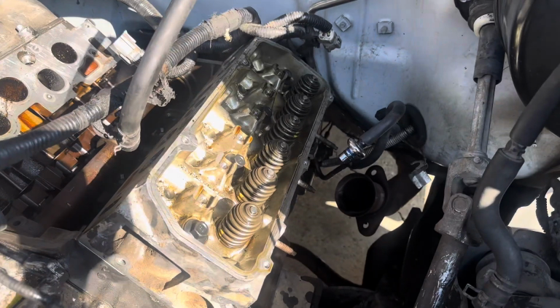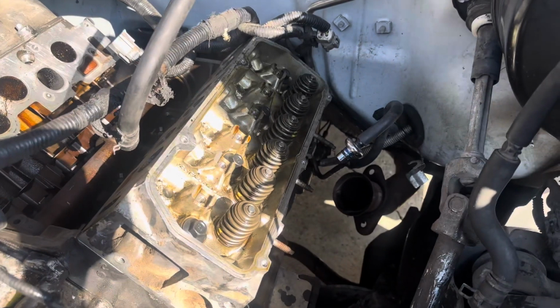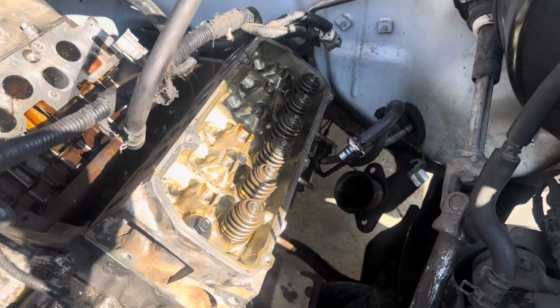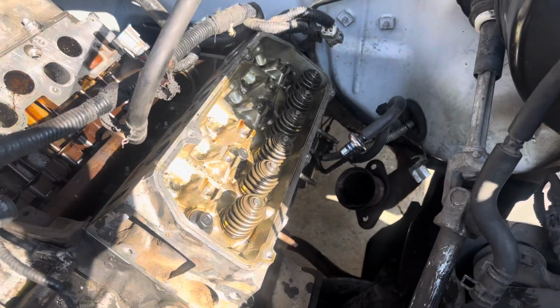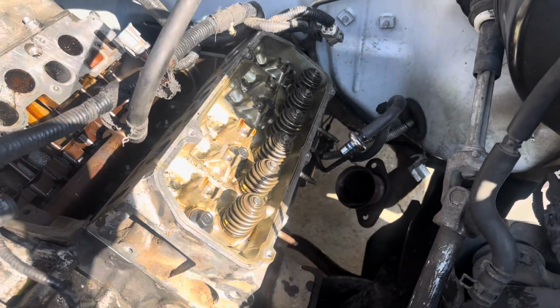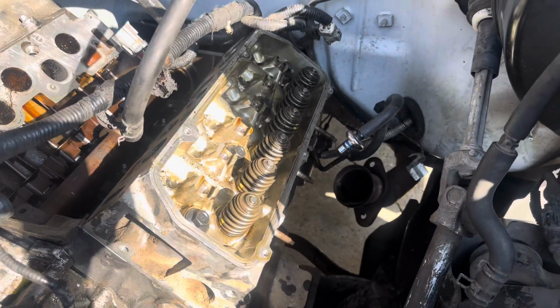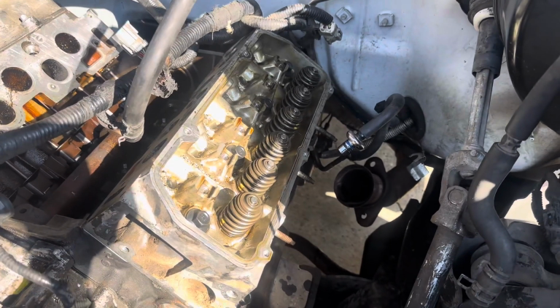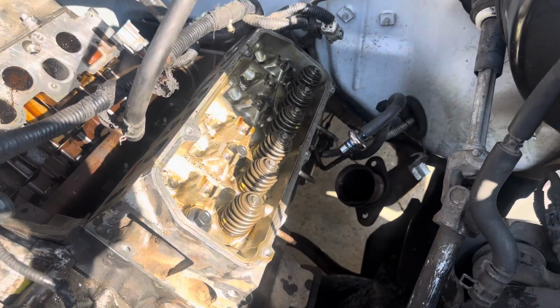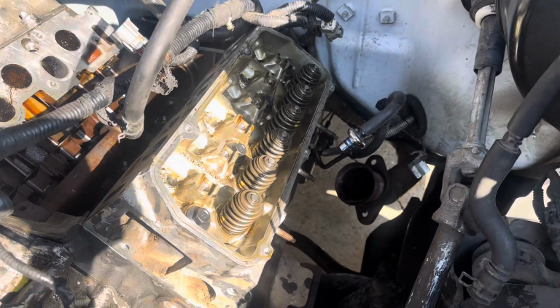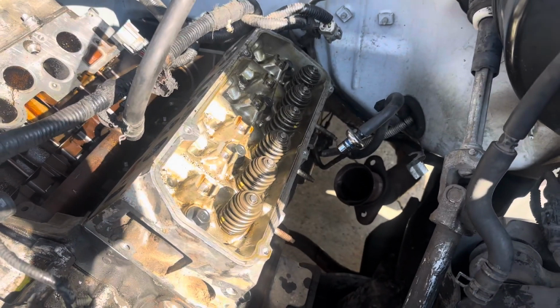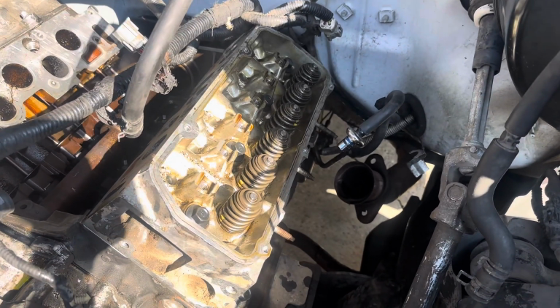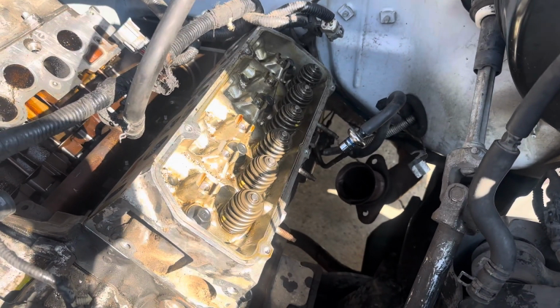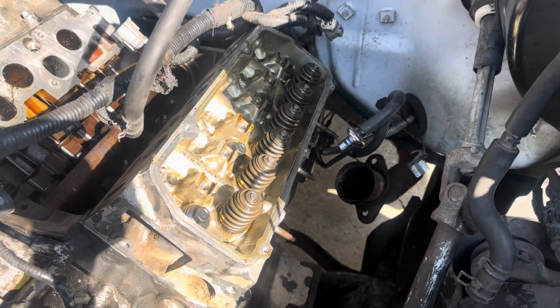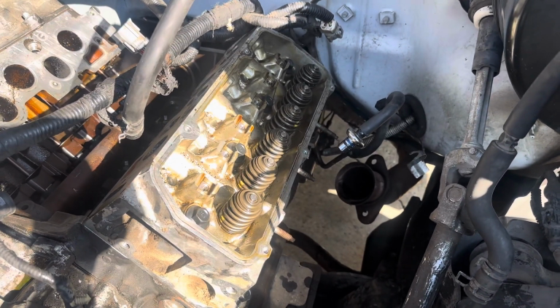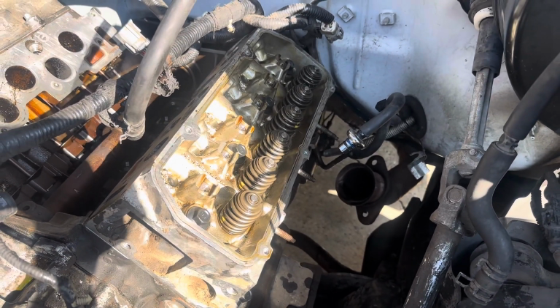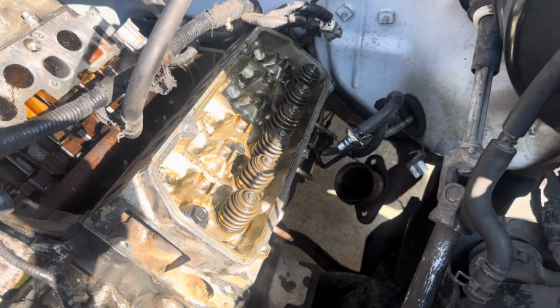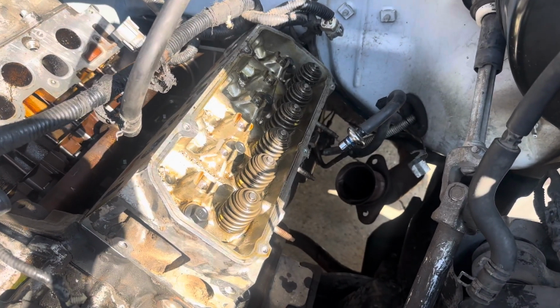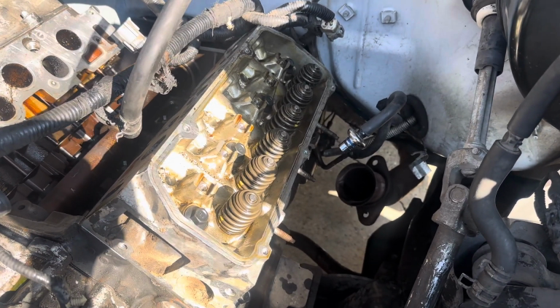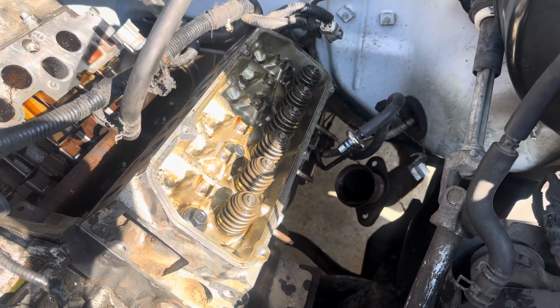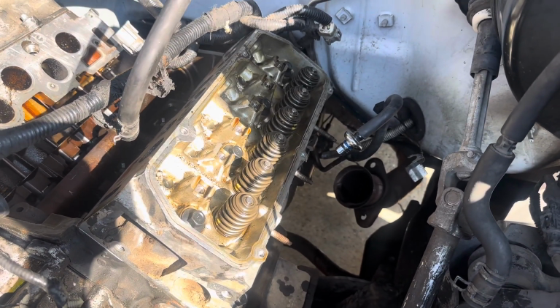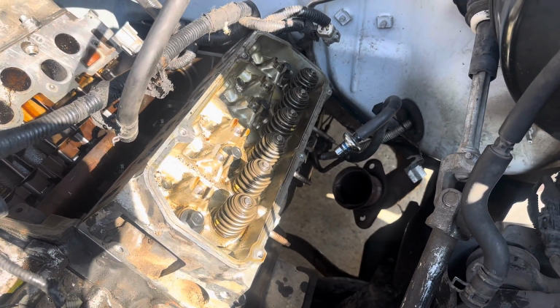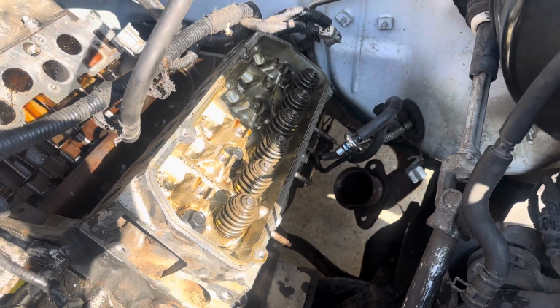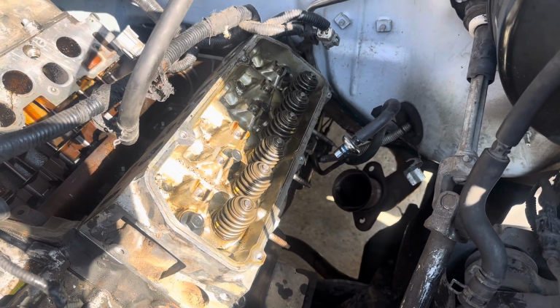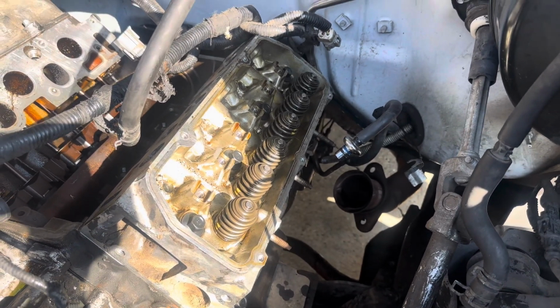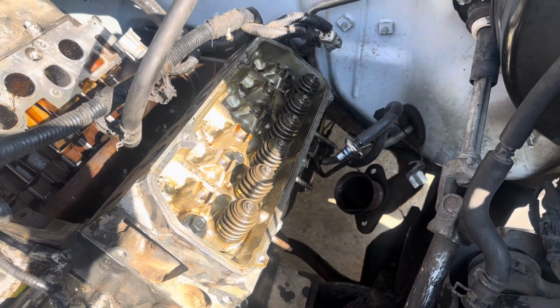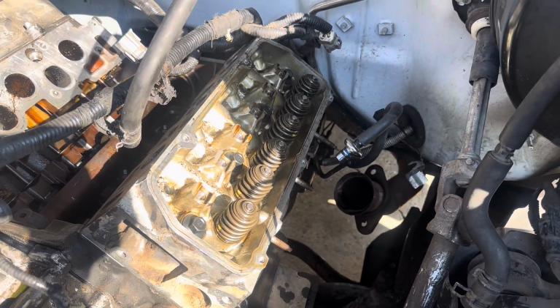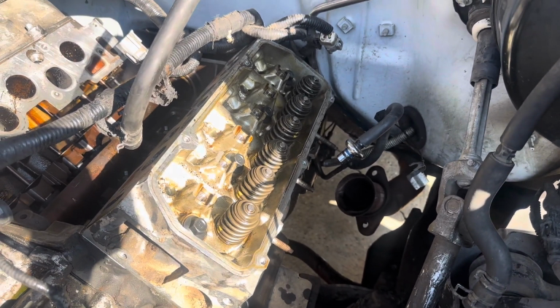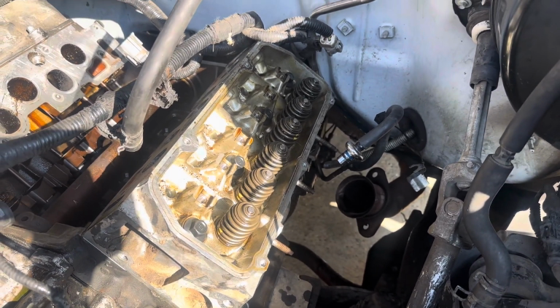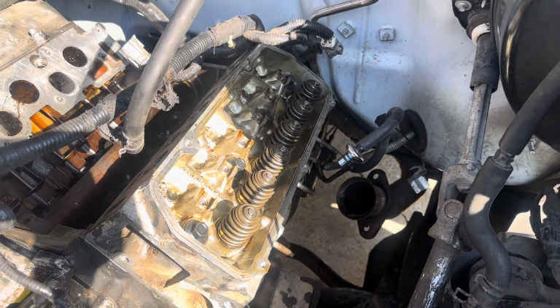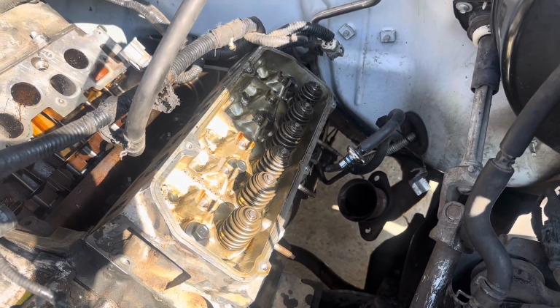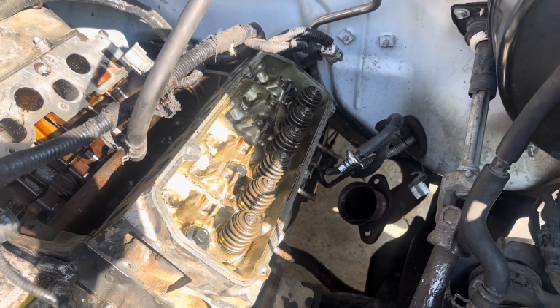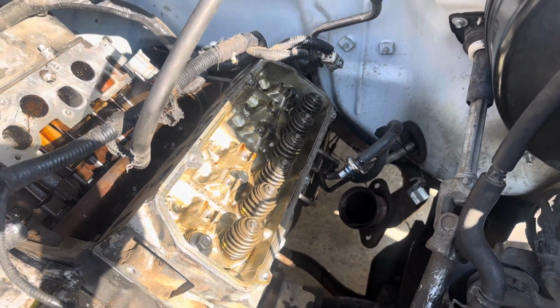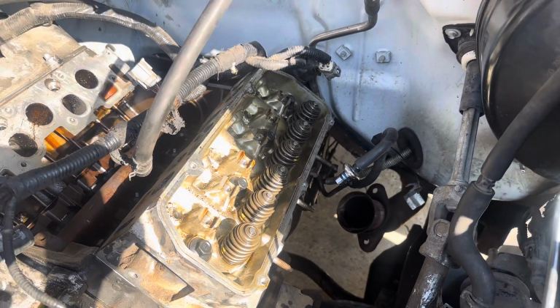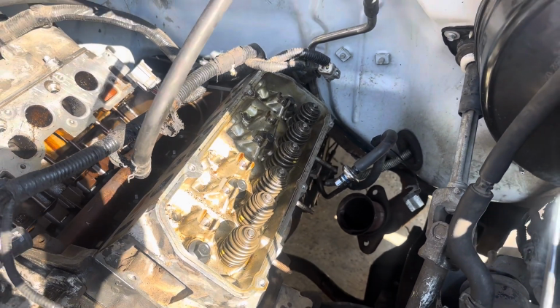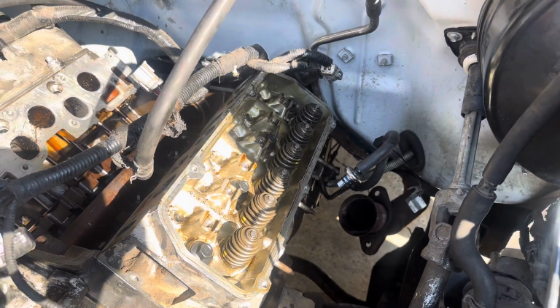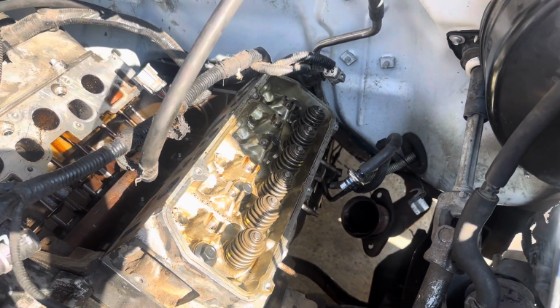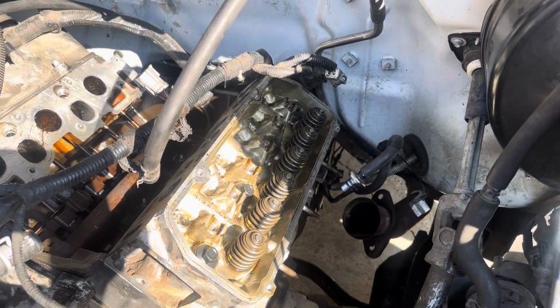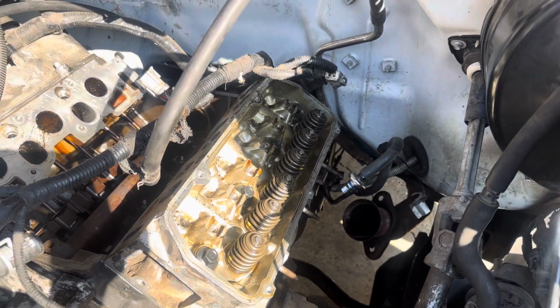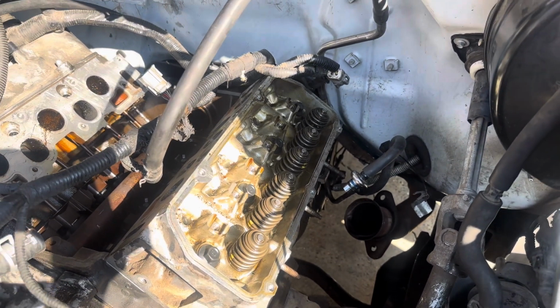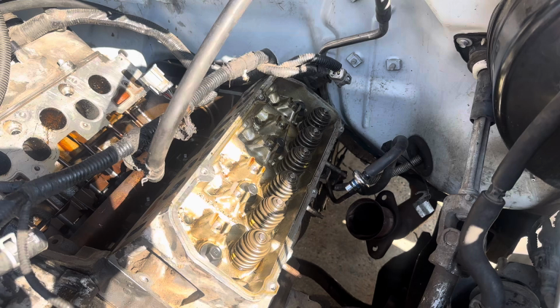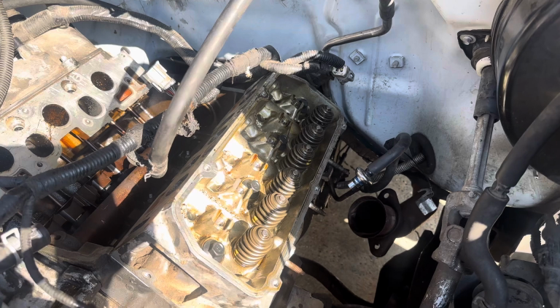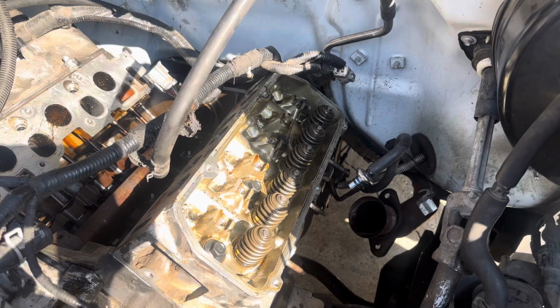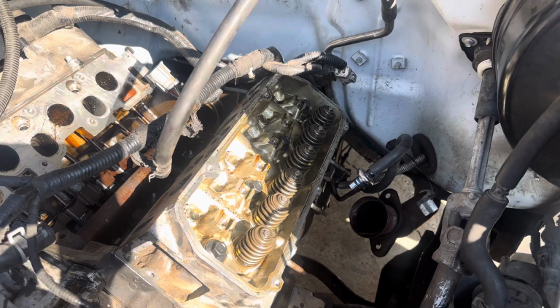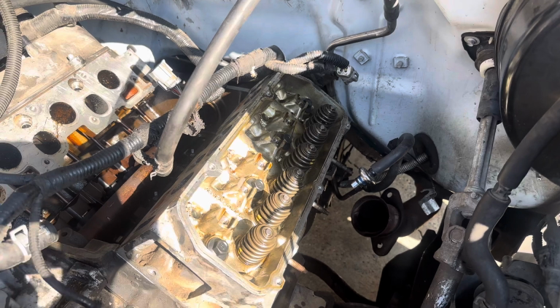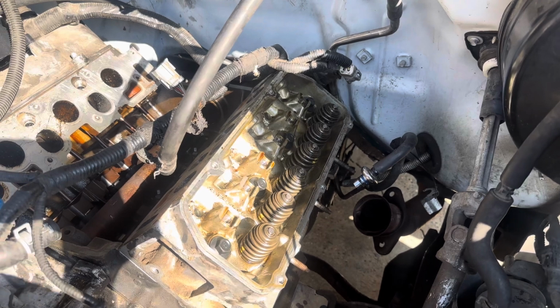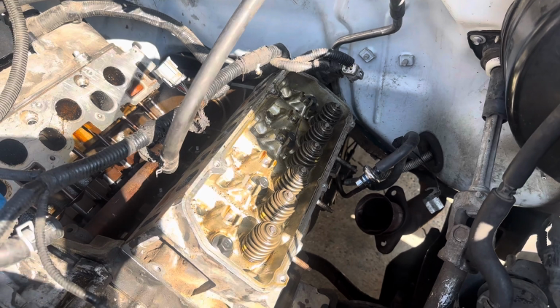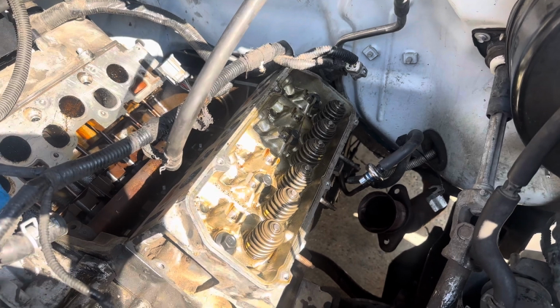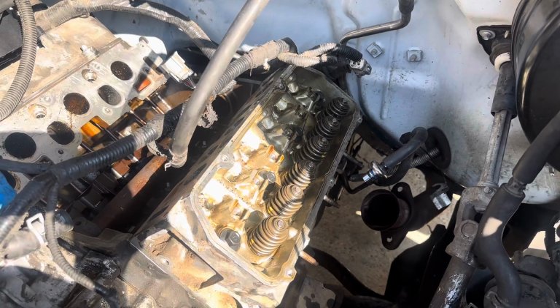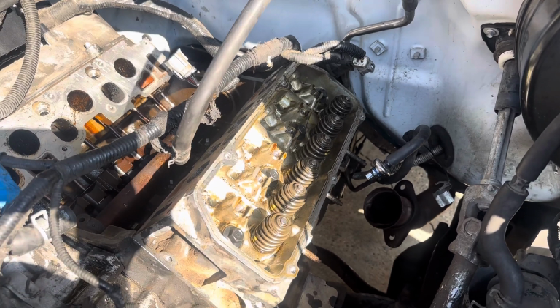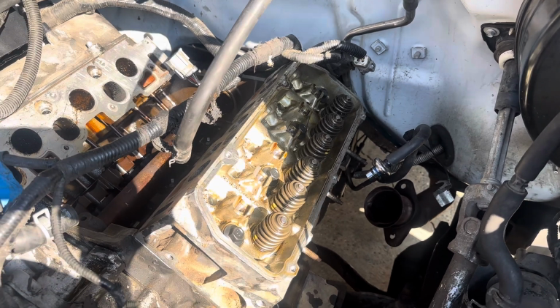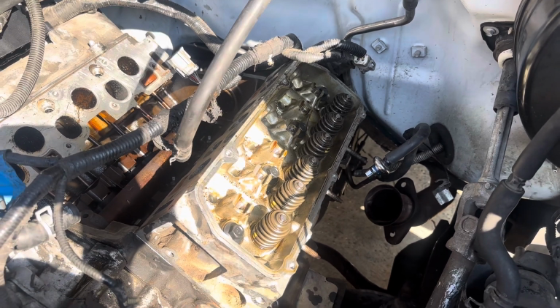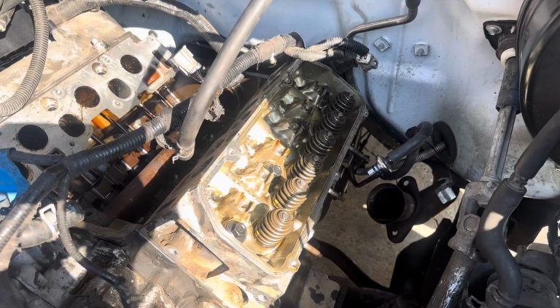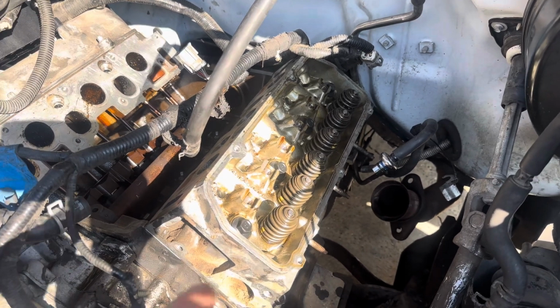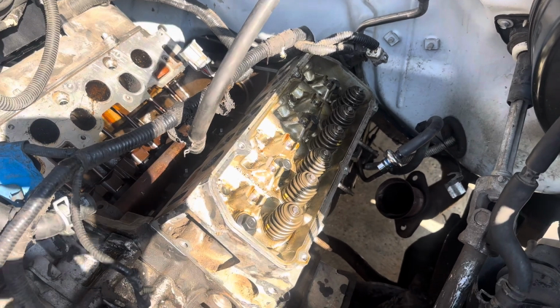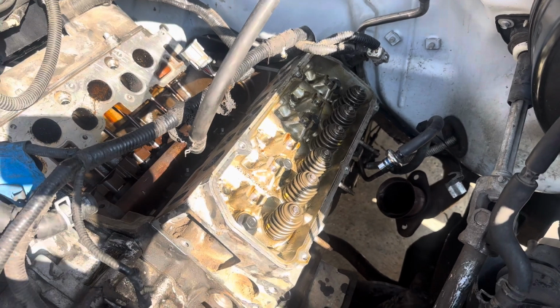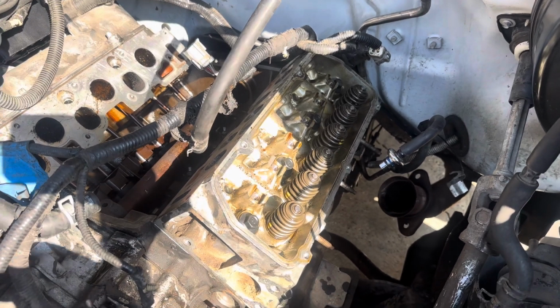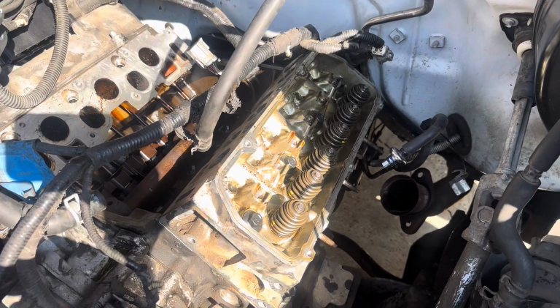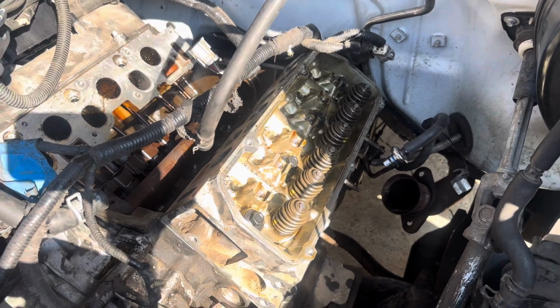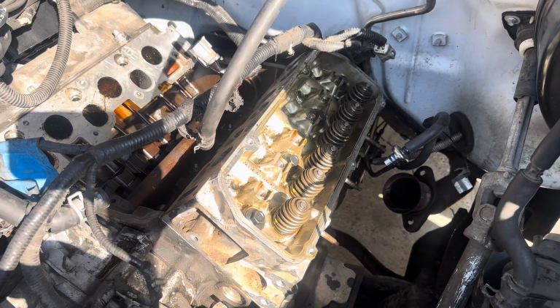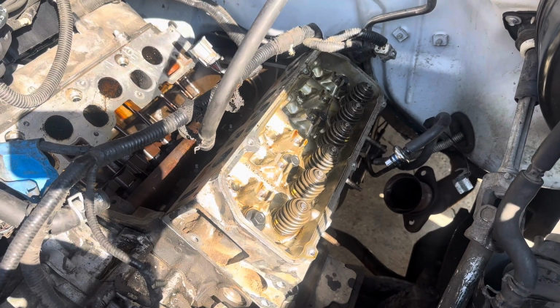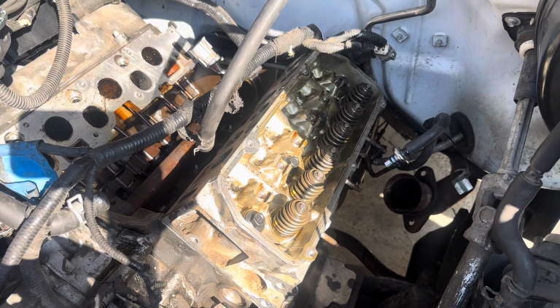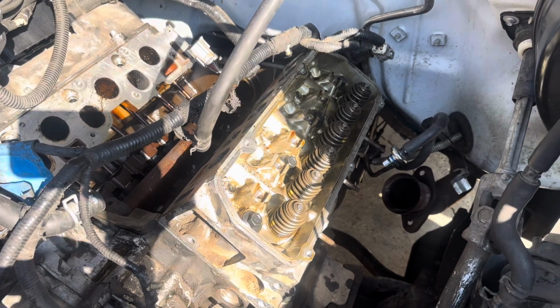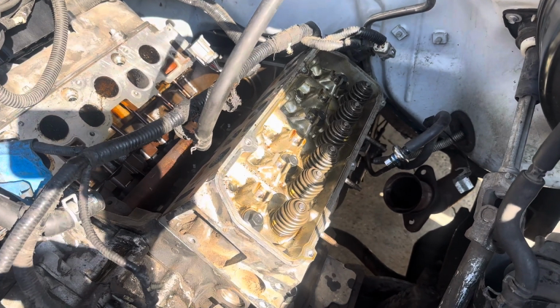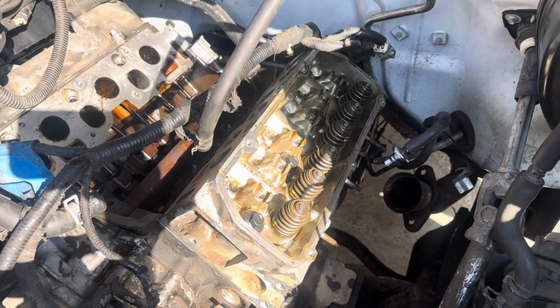Working on my 2008 Ford F-150 with a 4.2 liter E6, getting ready to torque the head down. Couldn't find anything on YouTube, so I'm going to post up what I found out.